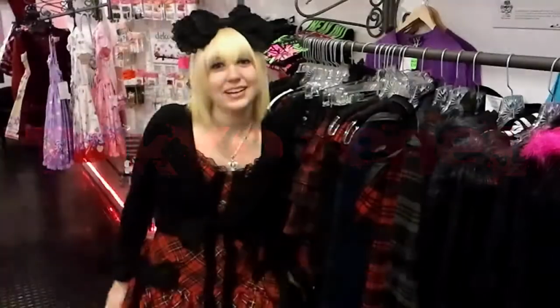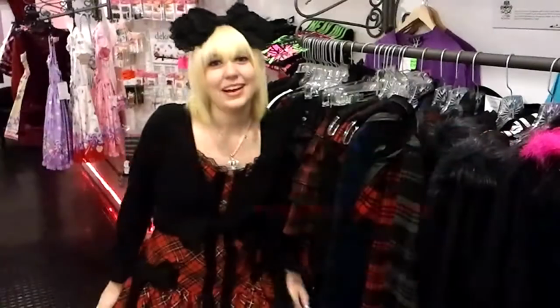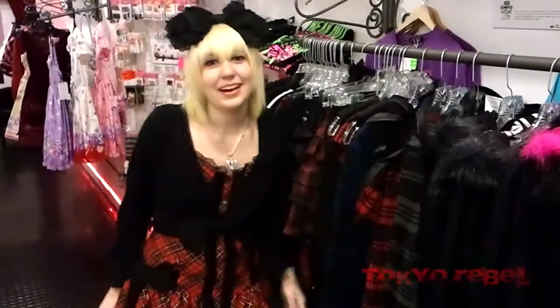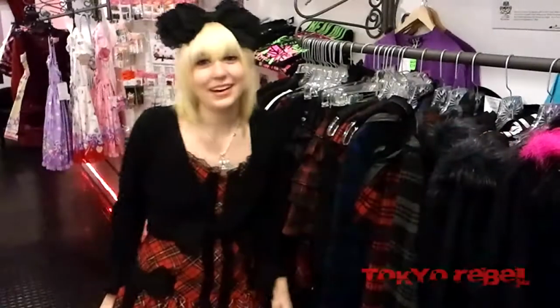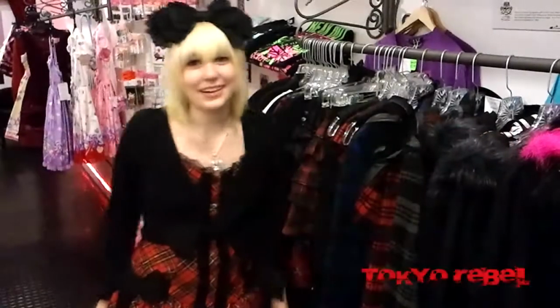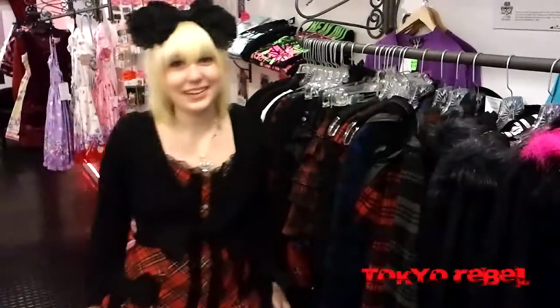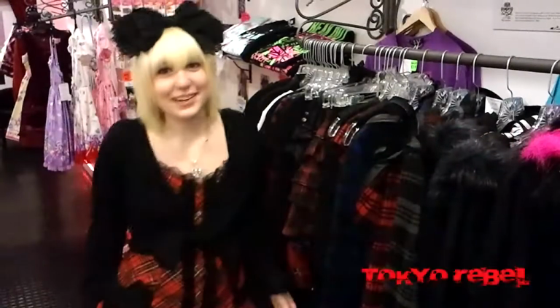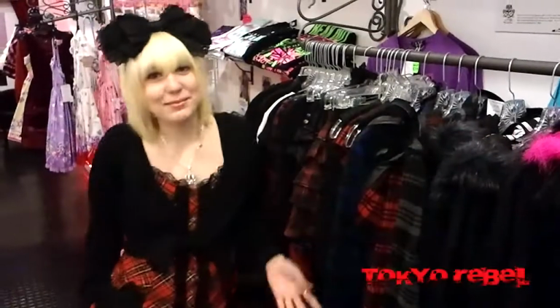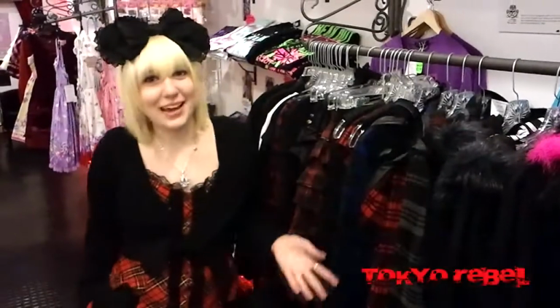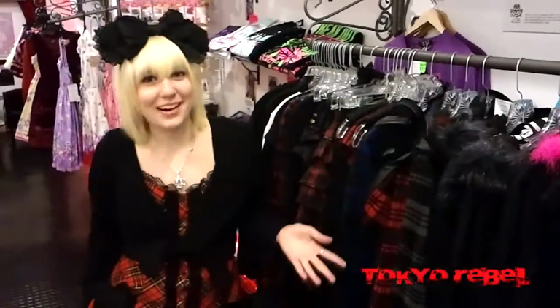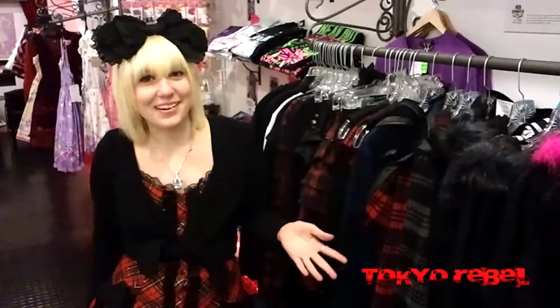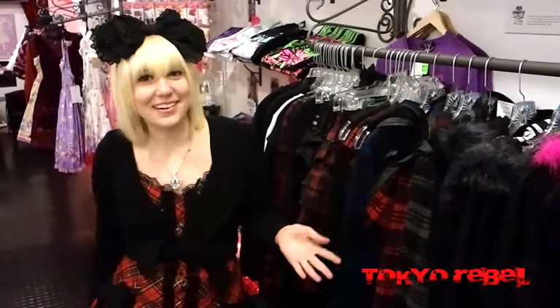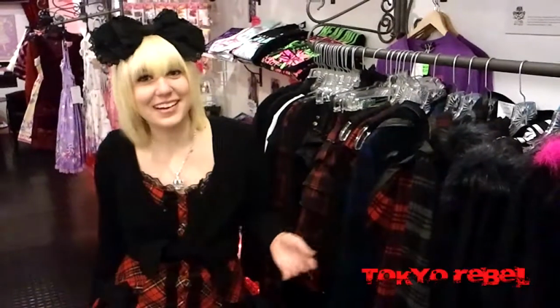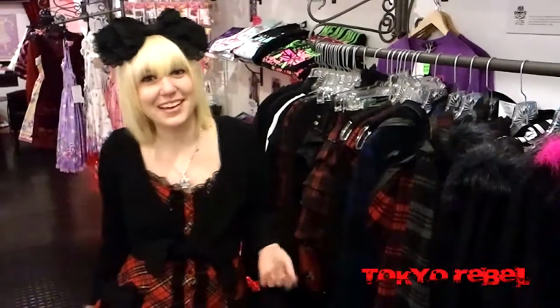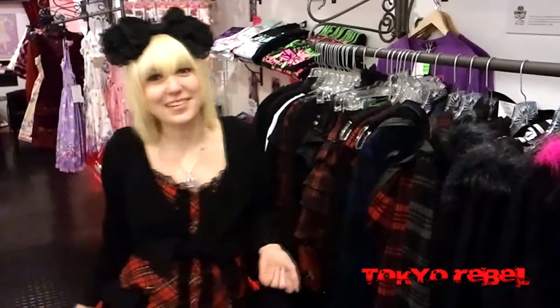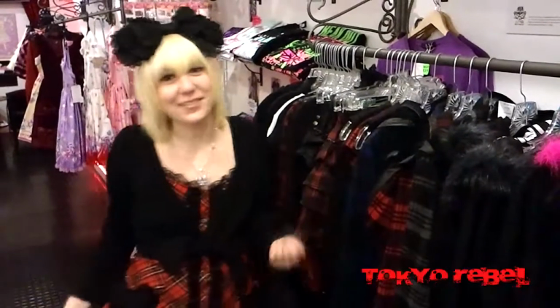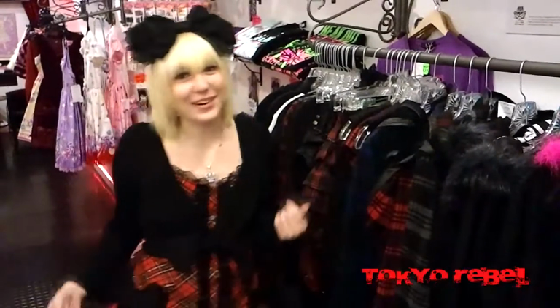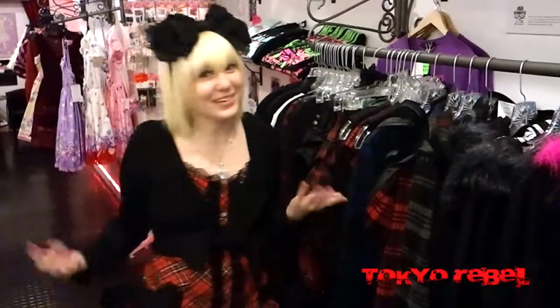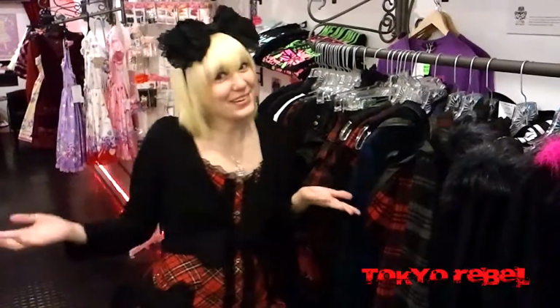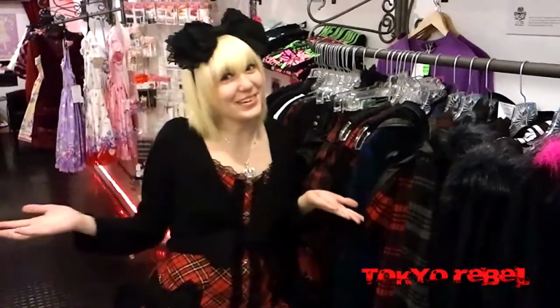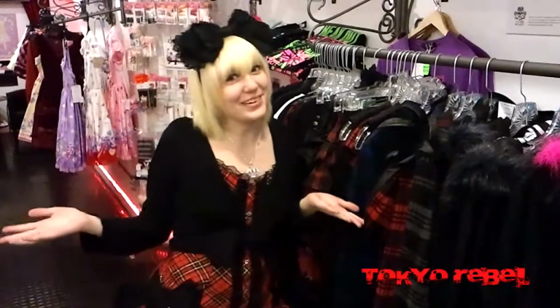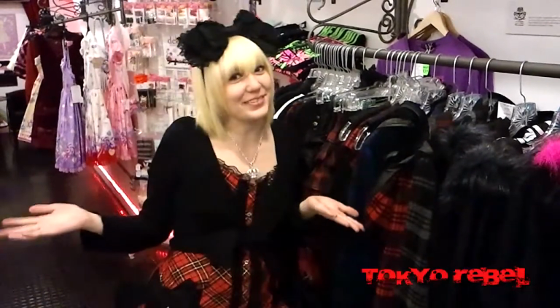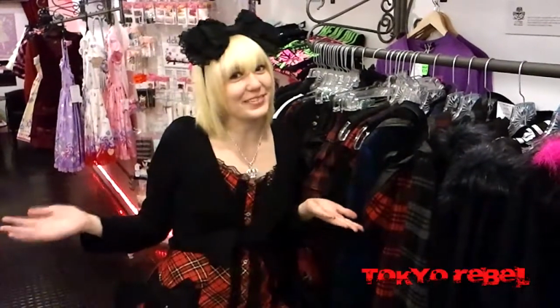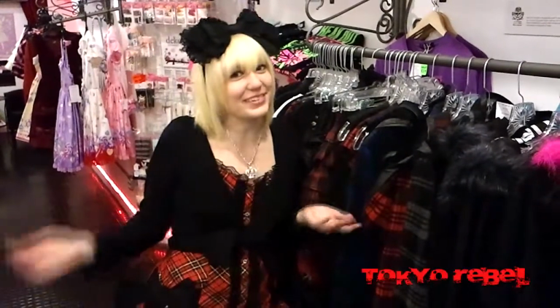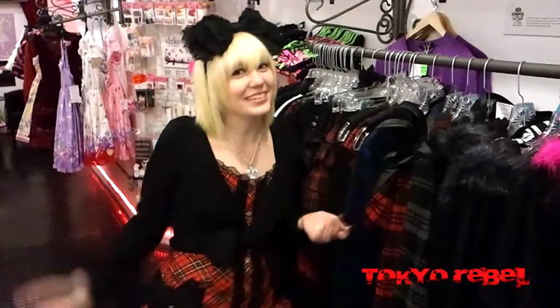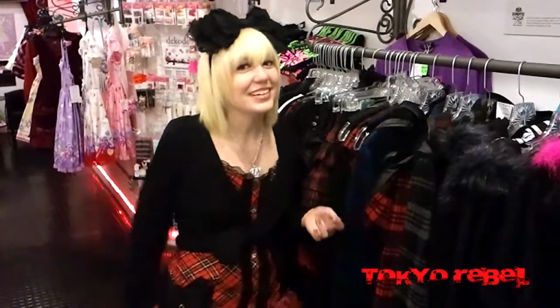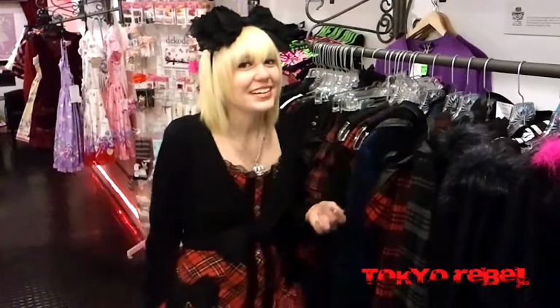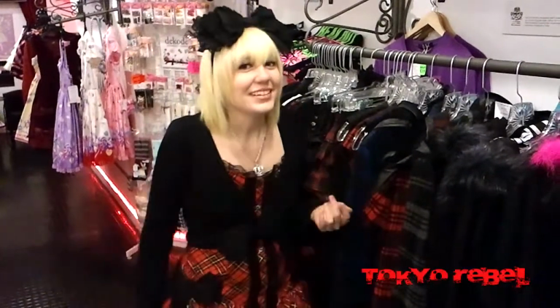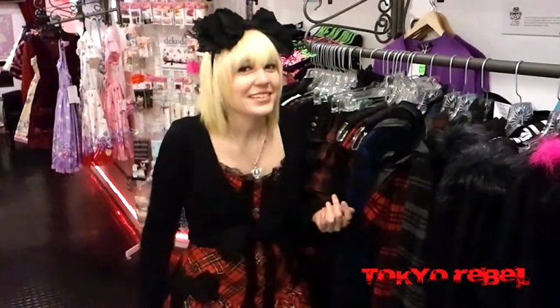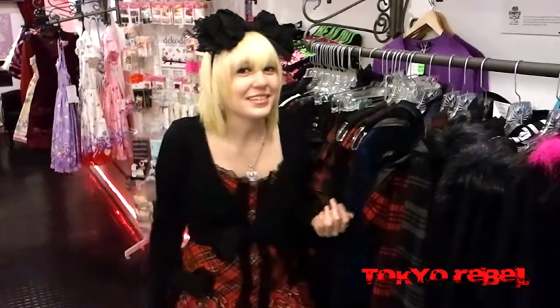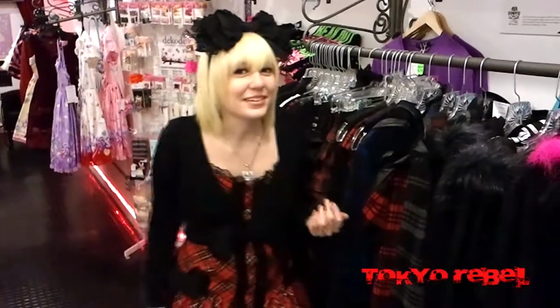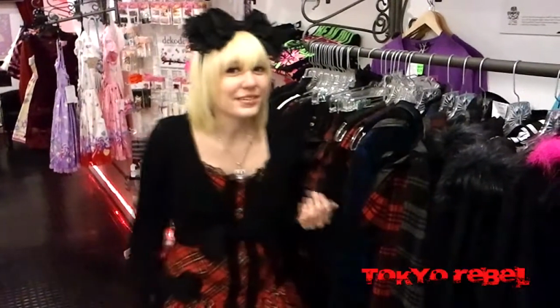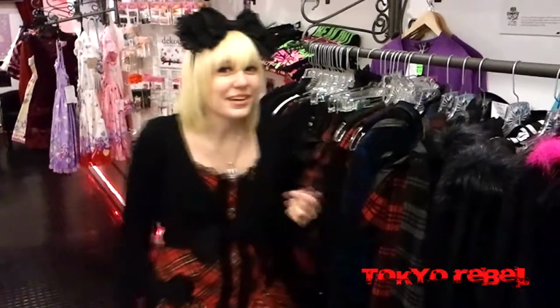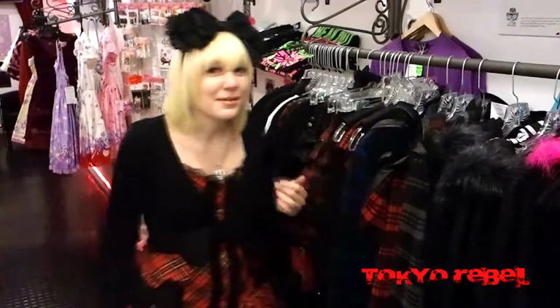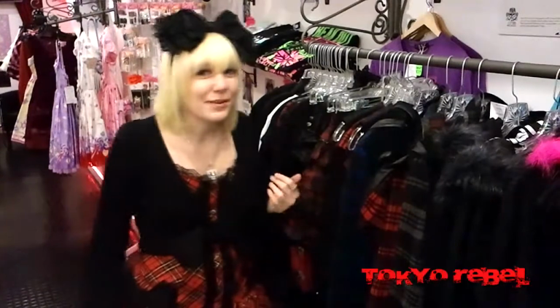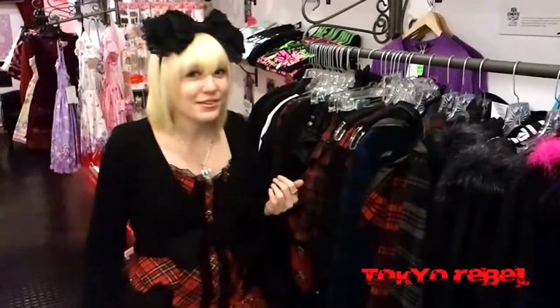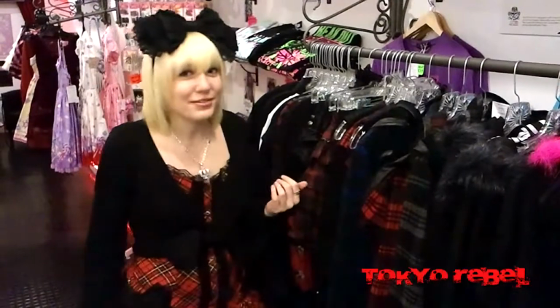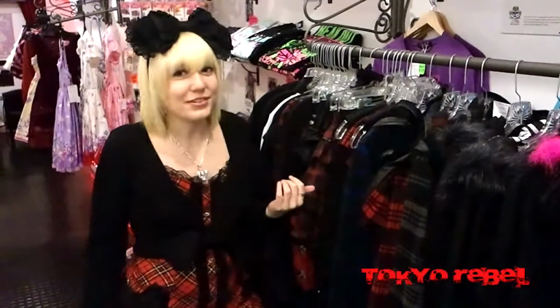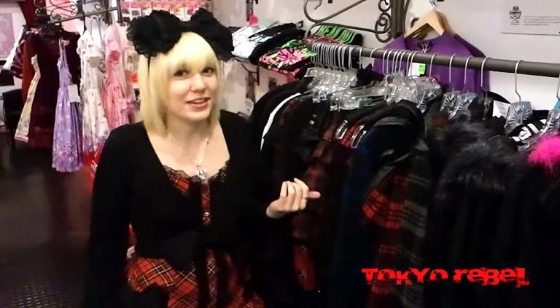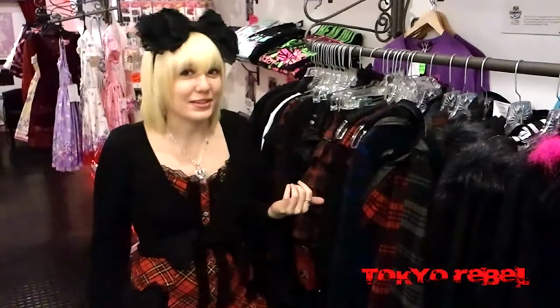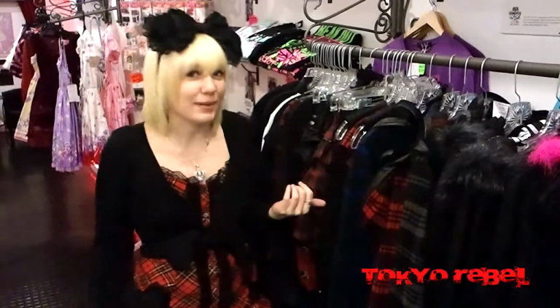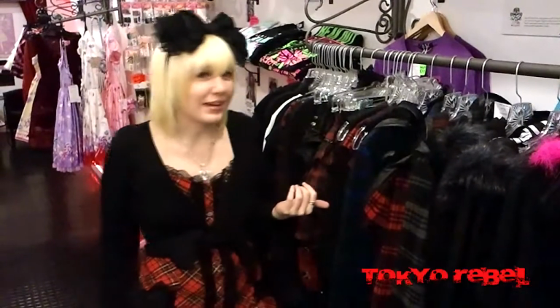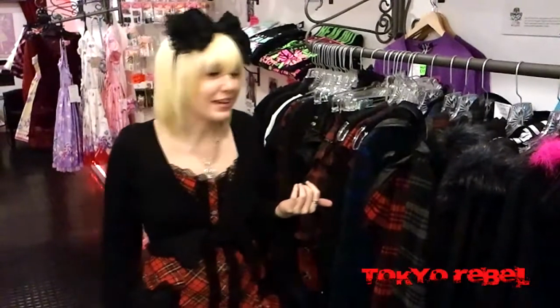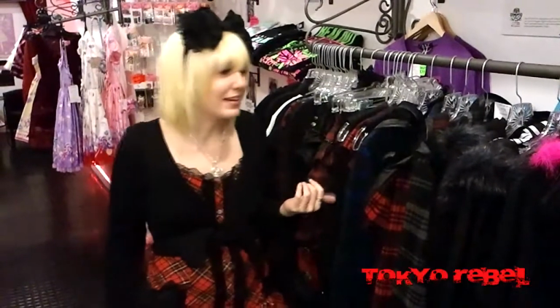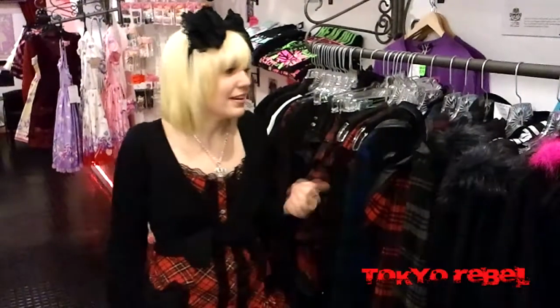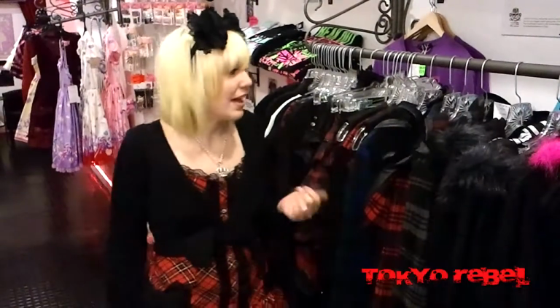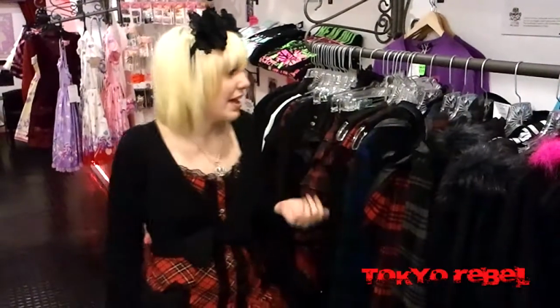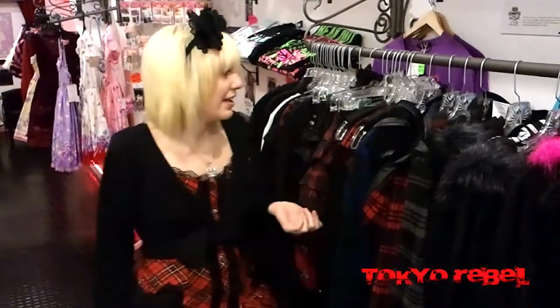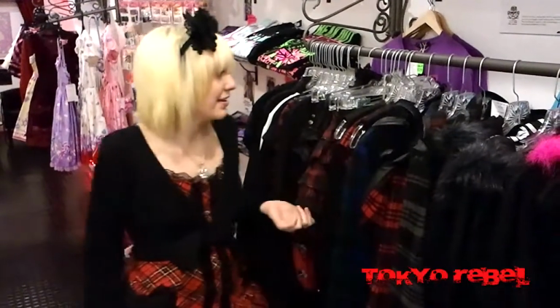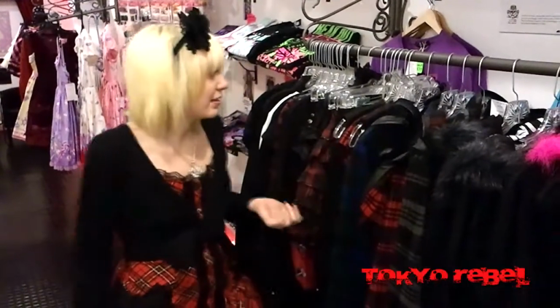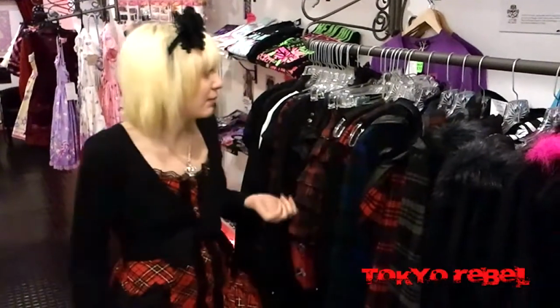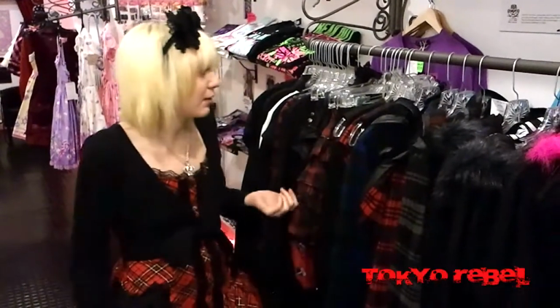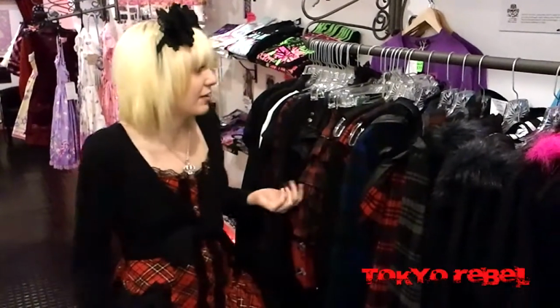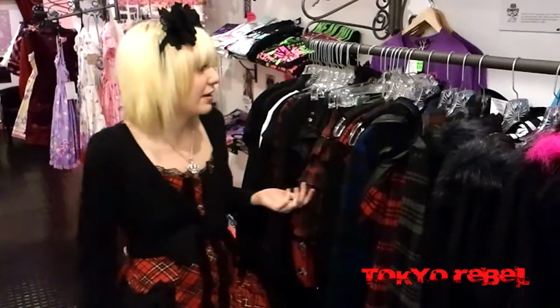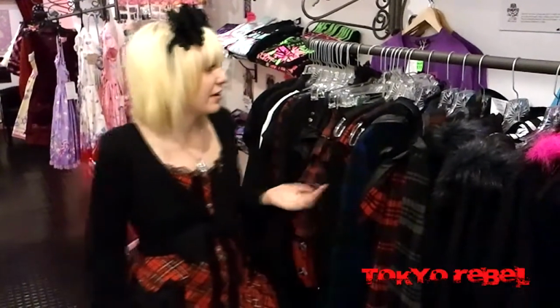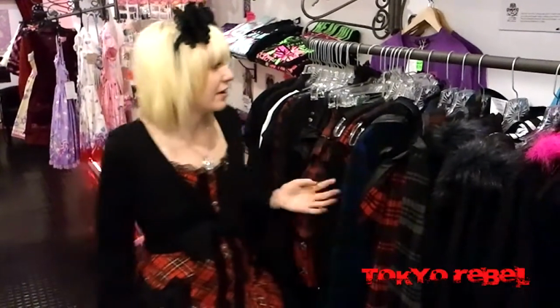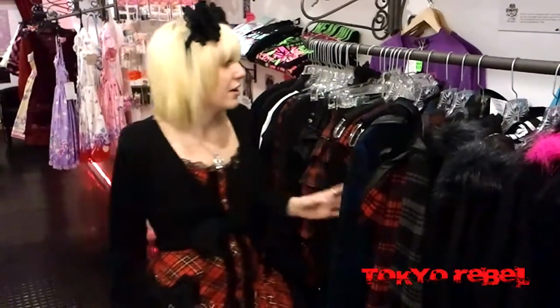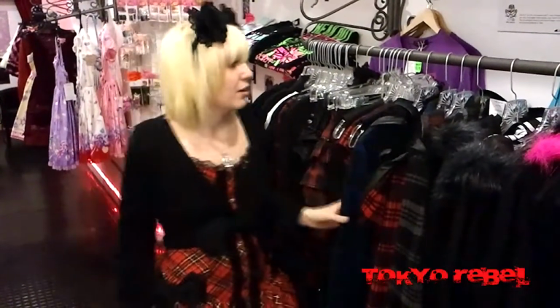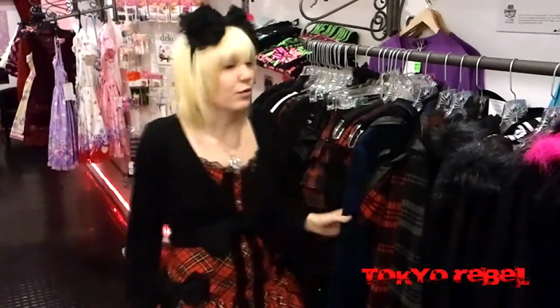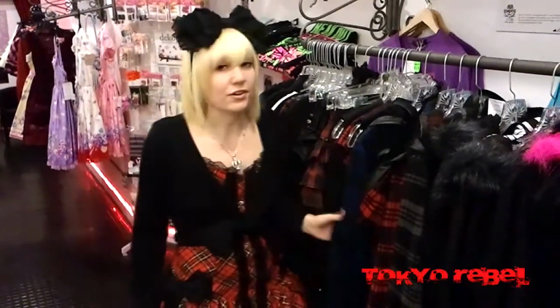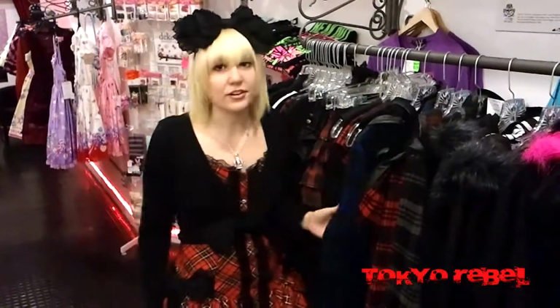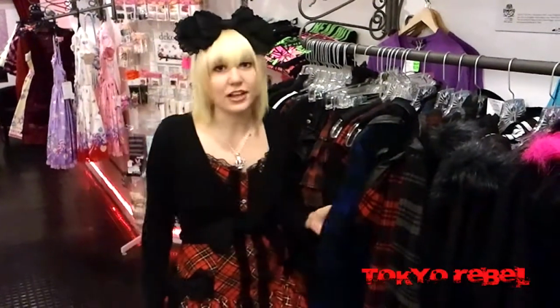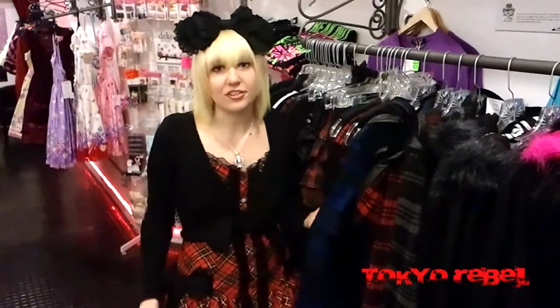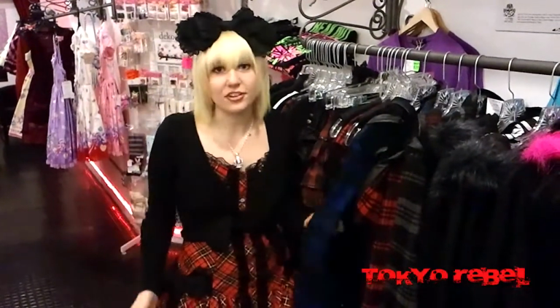Hi, I'm Tara and we're at Tokyo Rebel. We got a bunch of new Sexpot in and it's part of their winter collection.